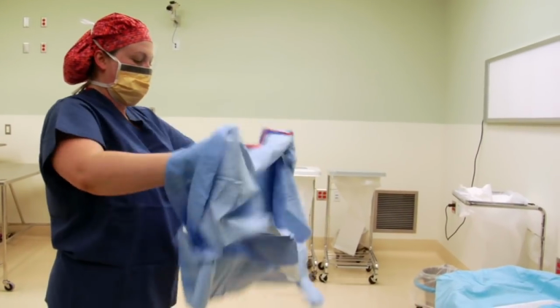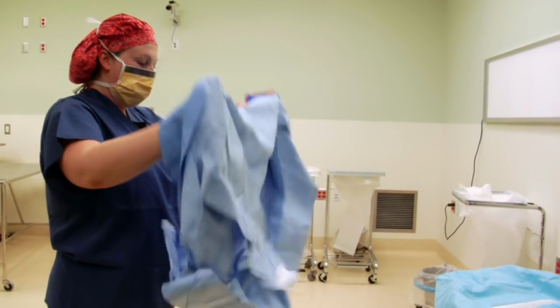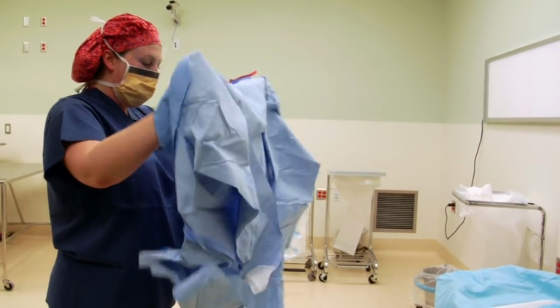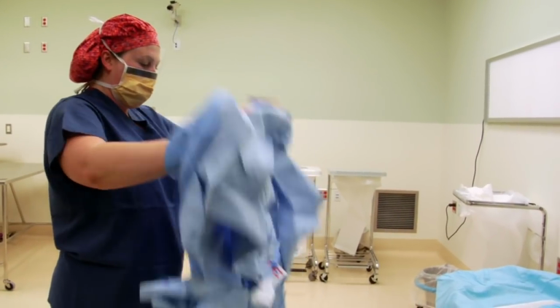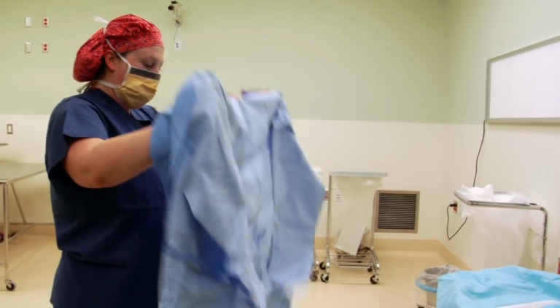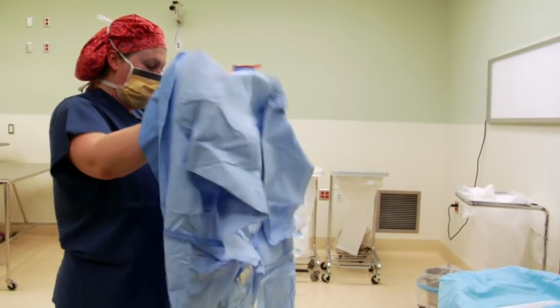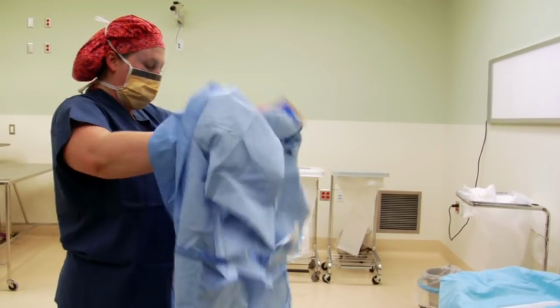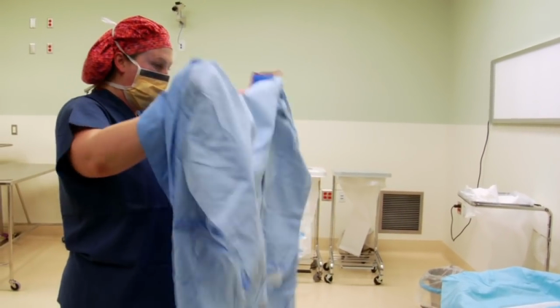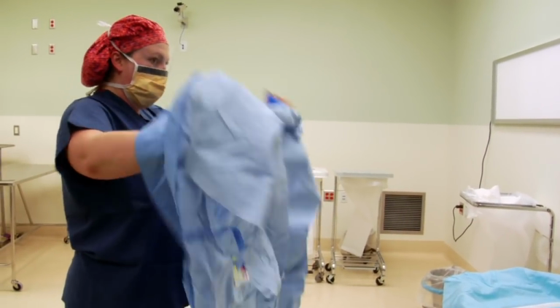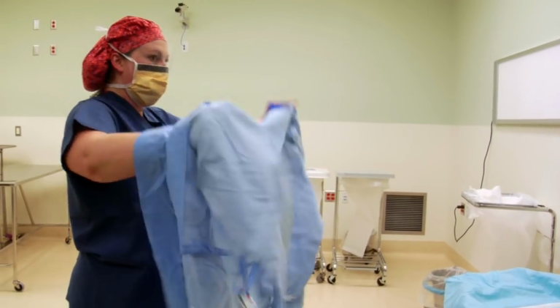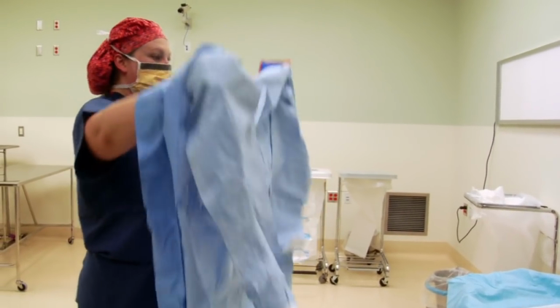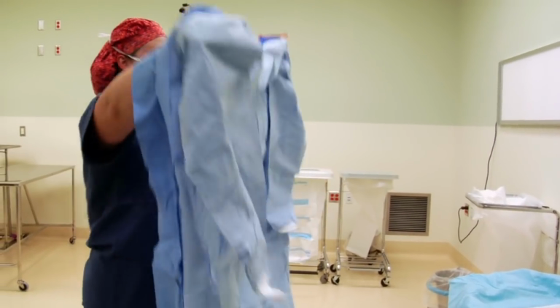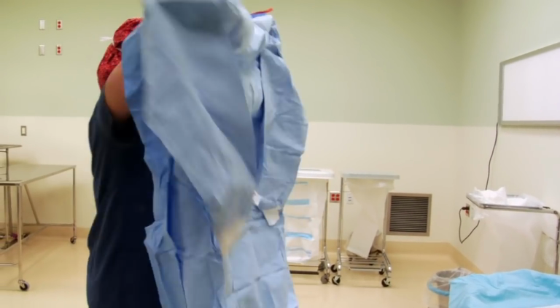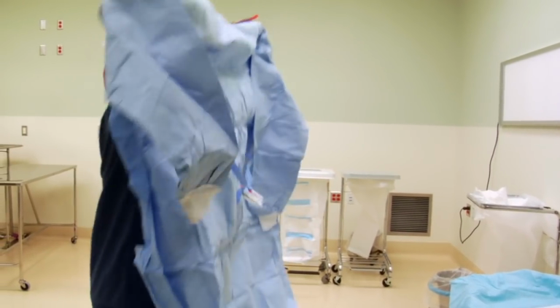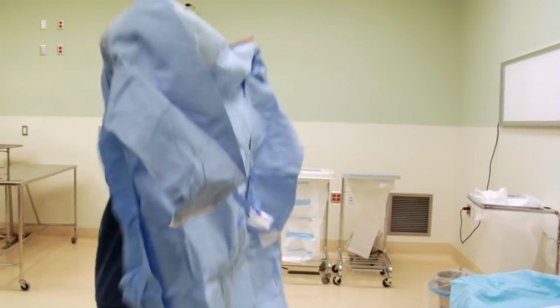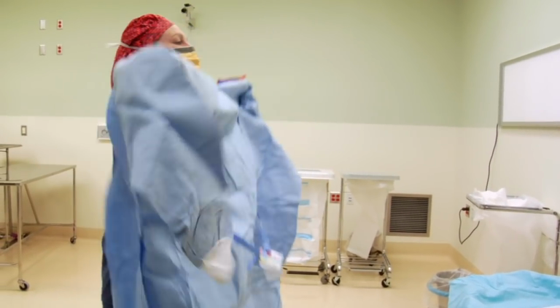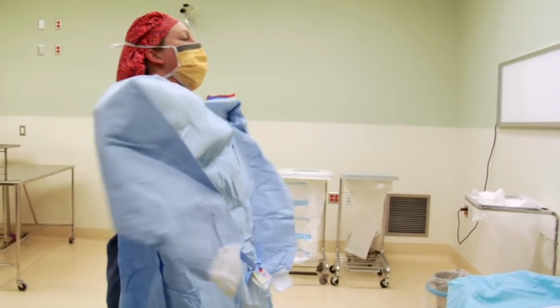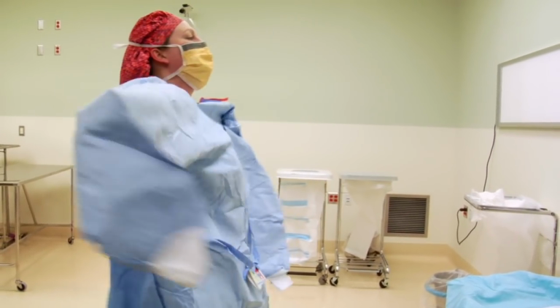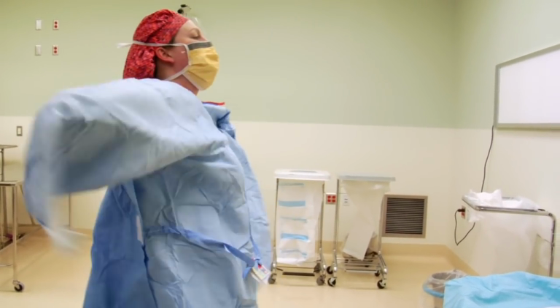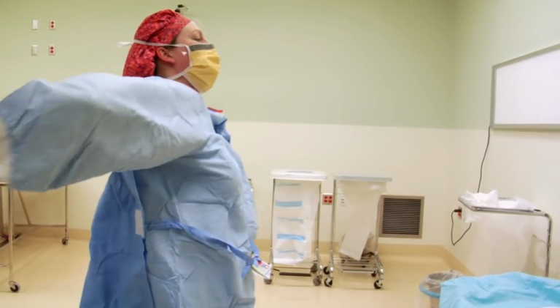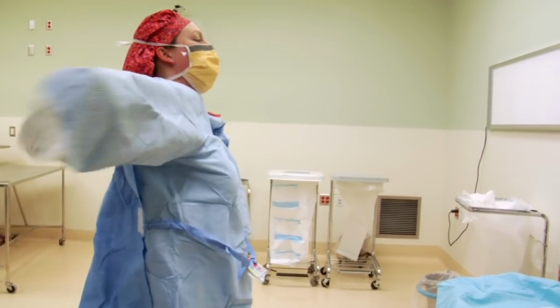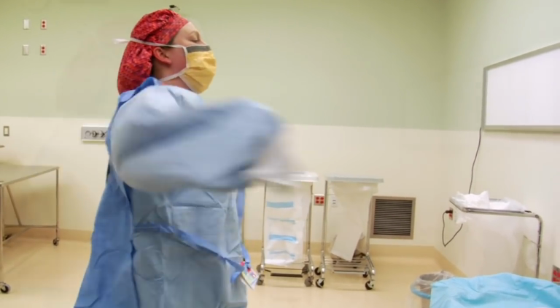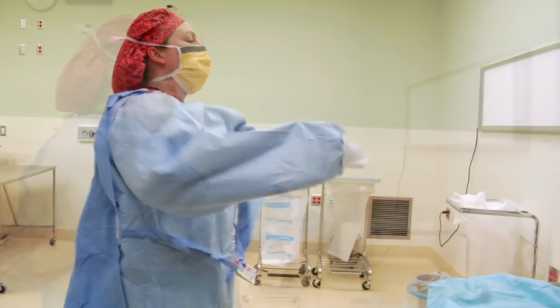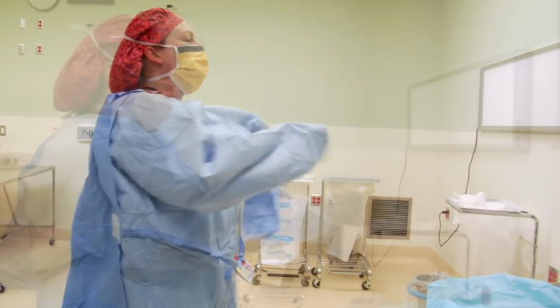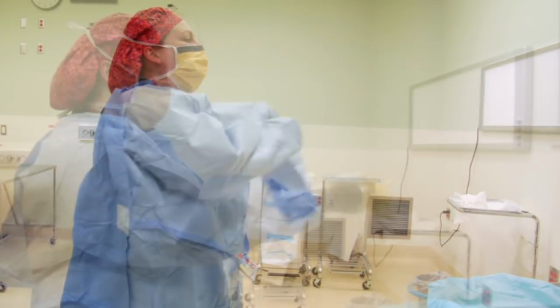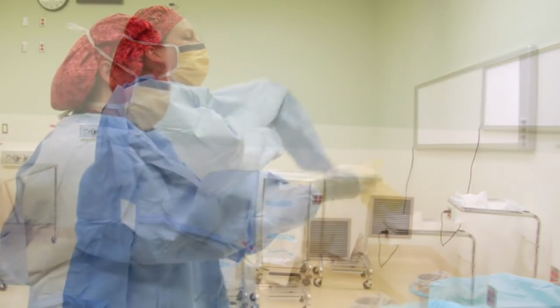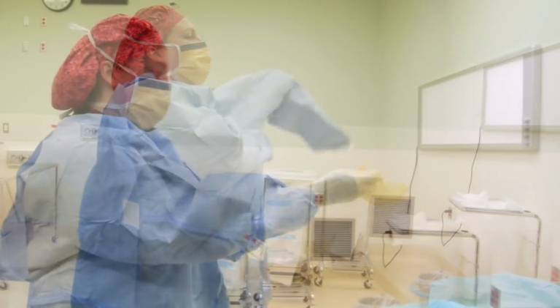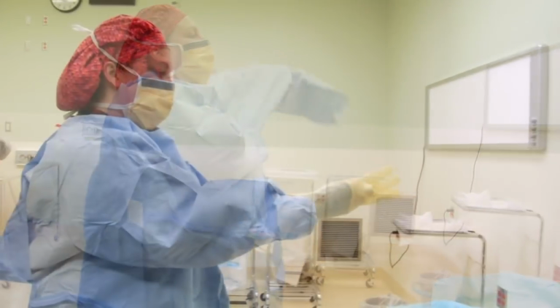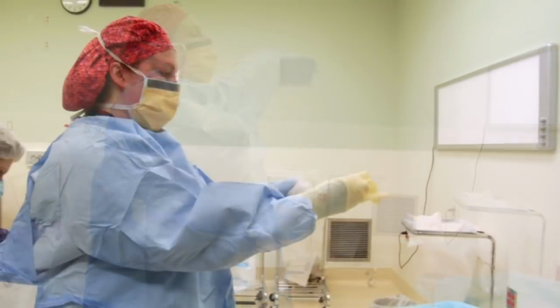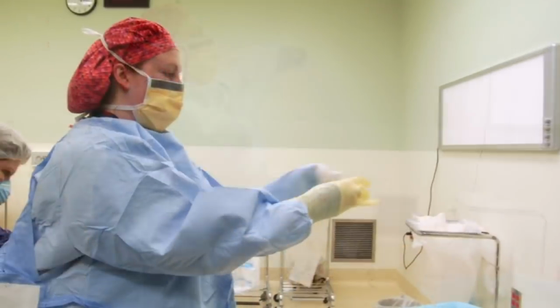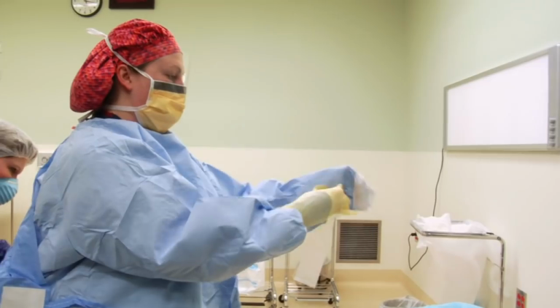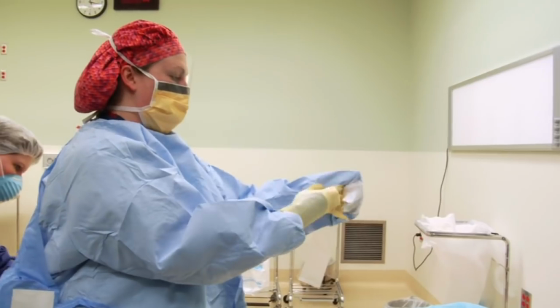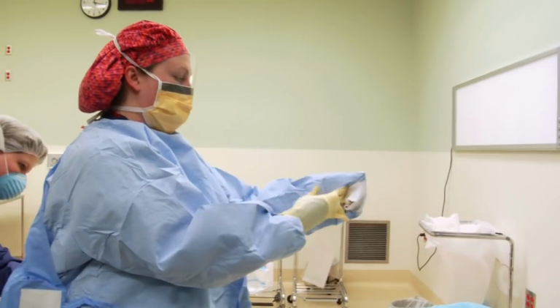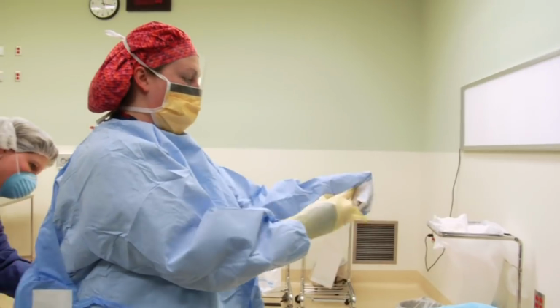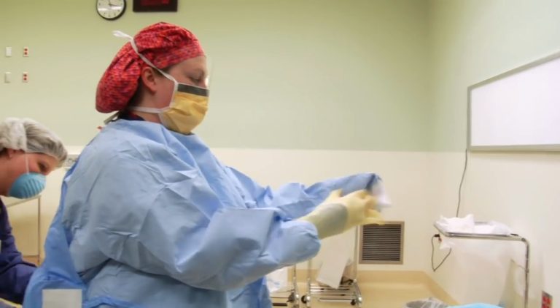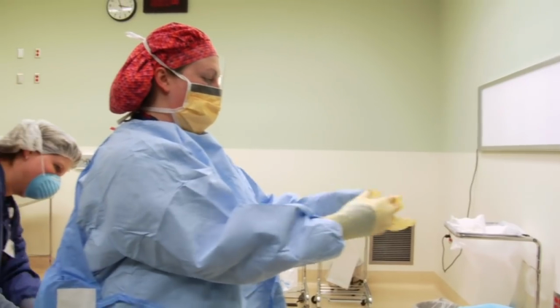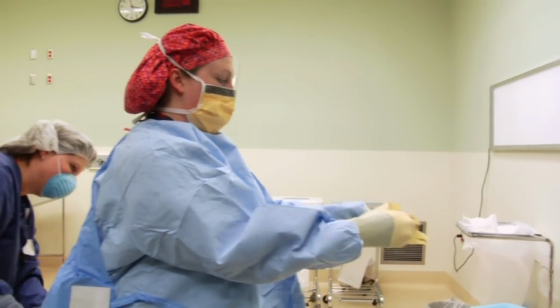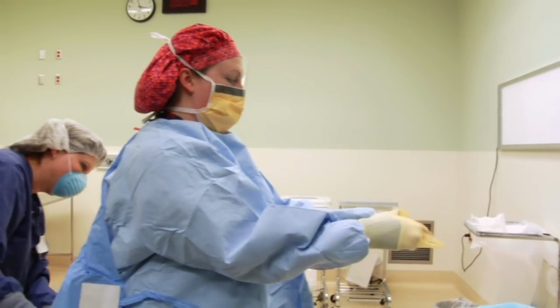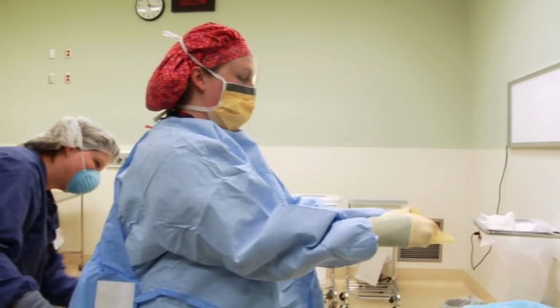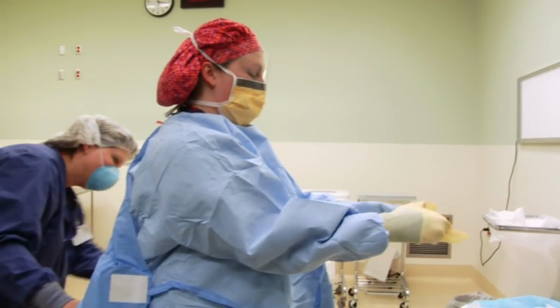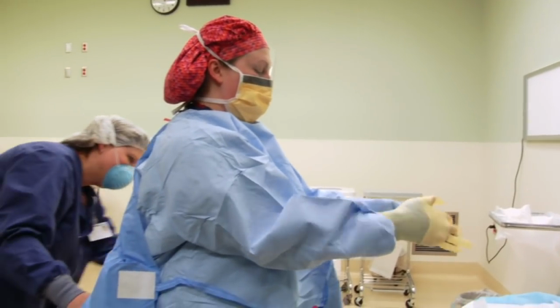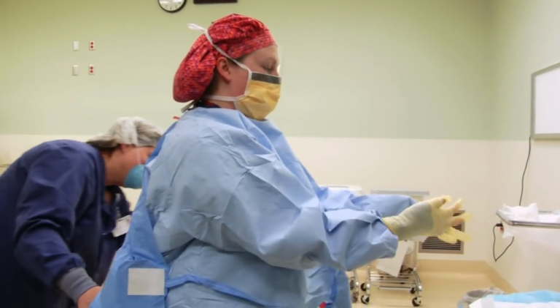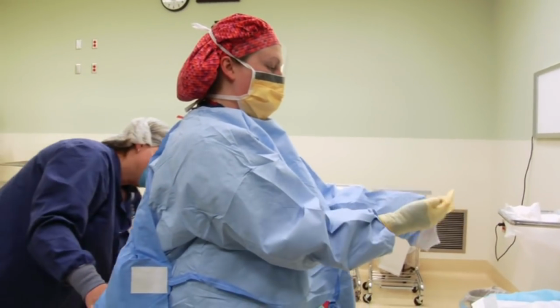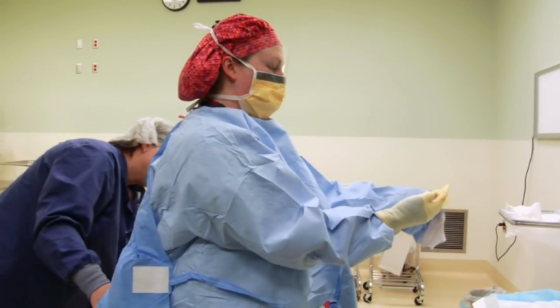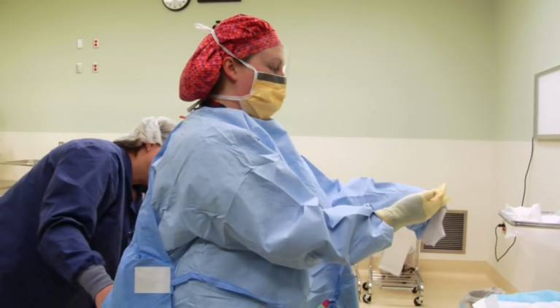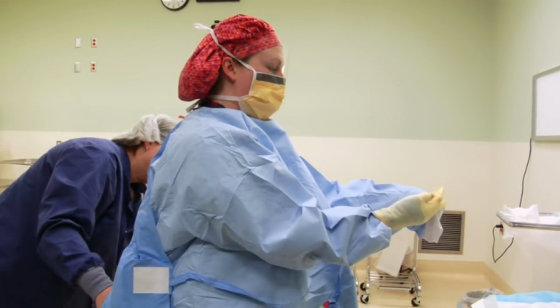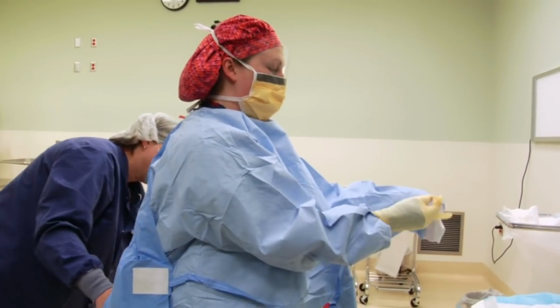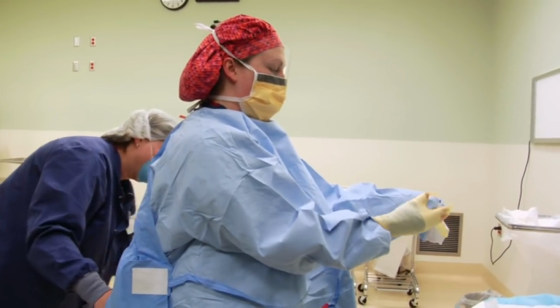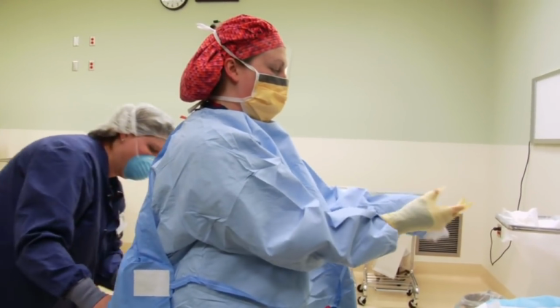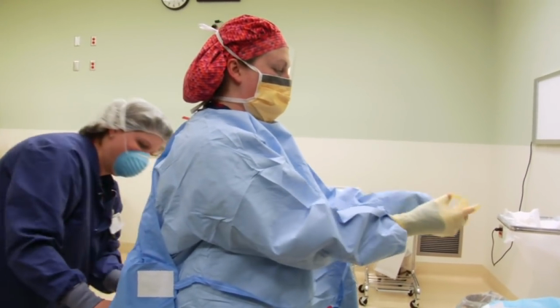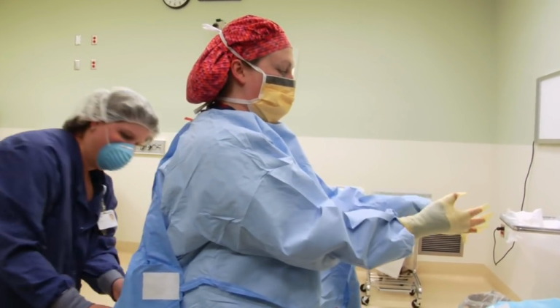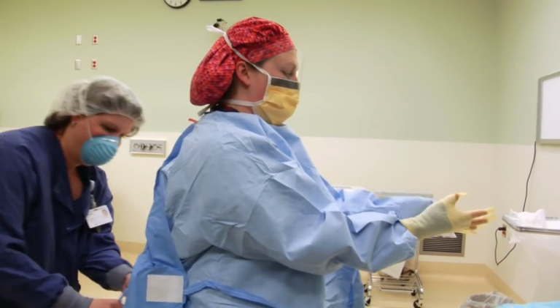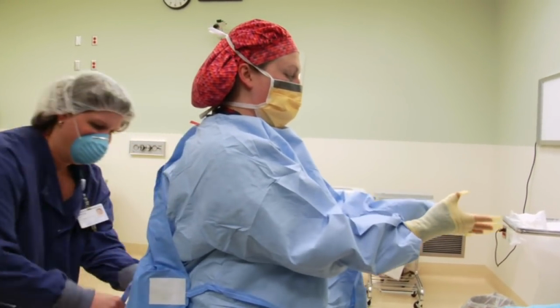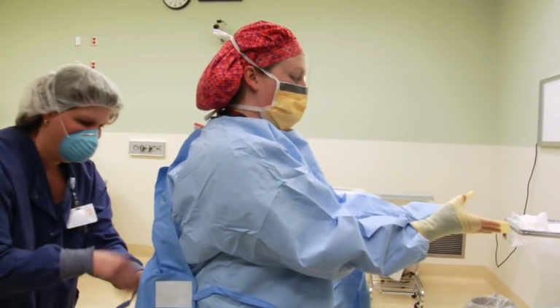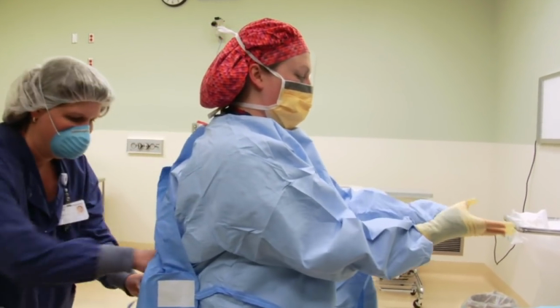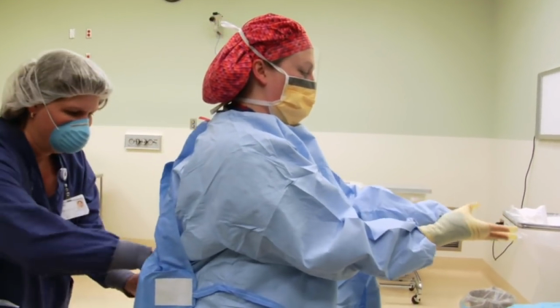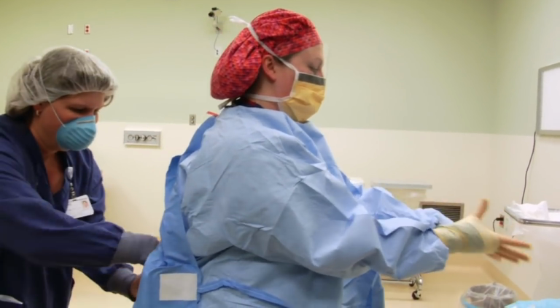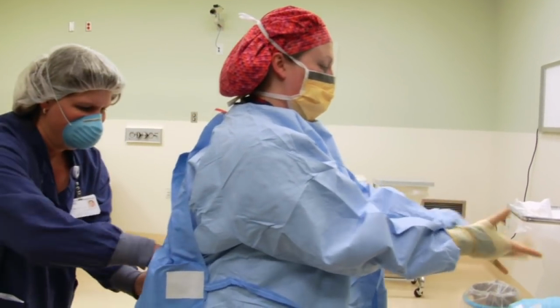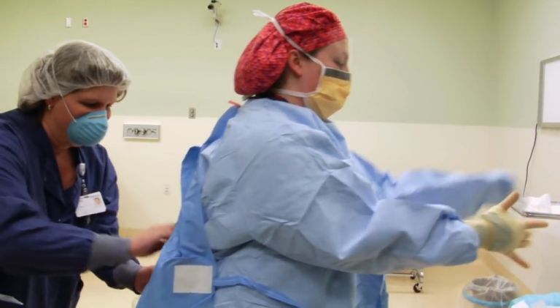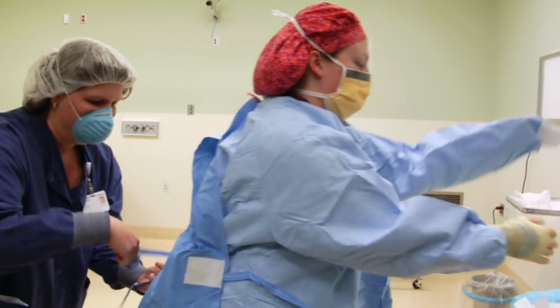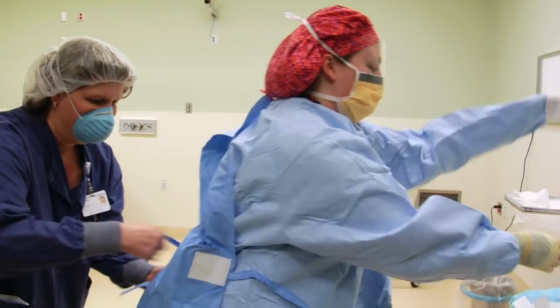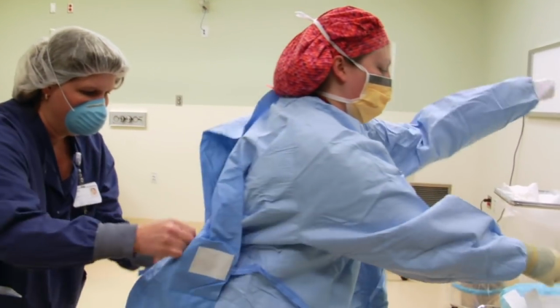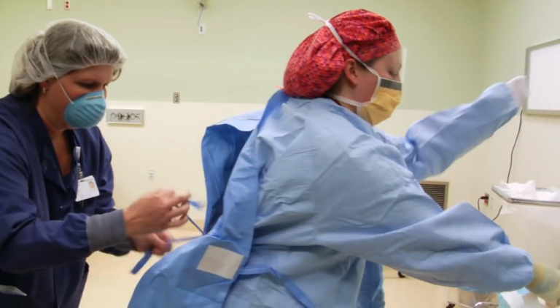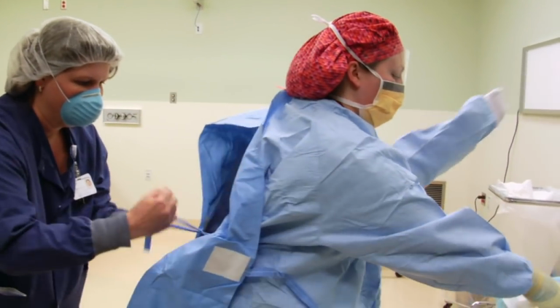I gown and glove myself, but then I need someone to tie up the back of my gown because that part is not sterile. The back of me is not sterile.